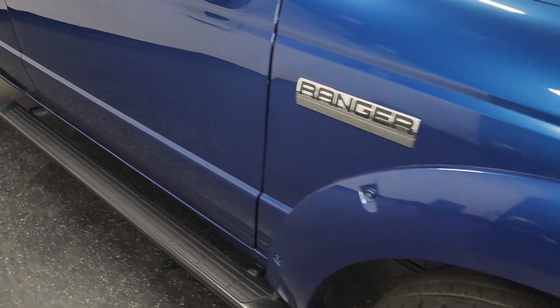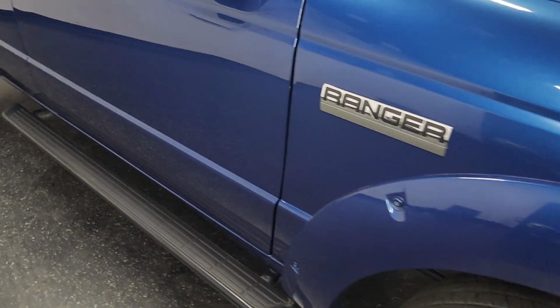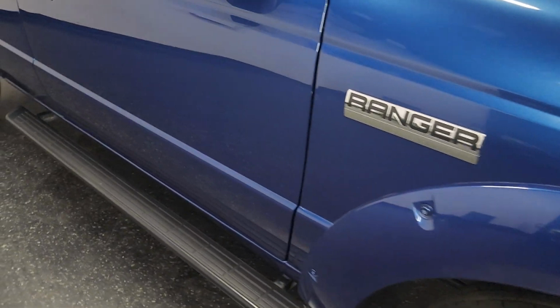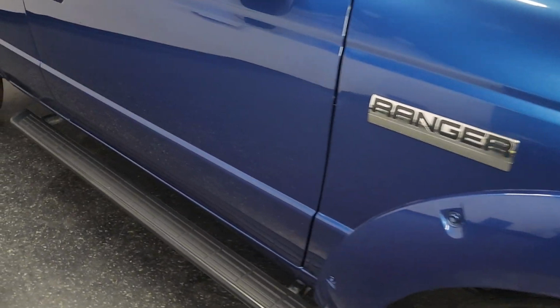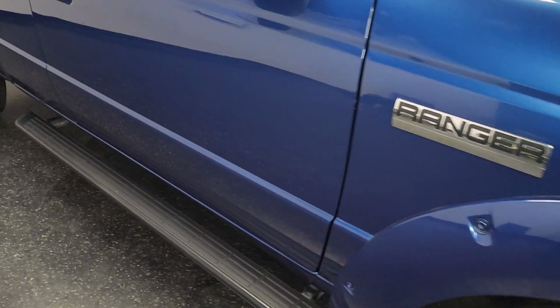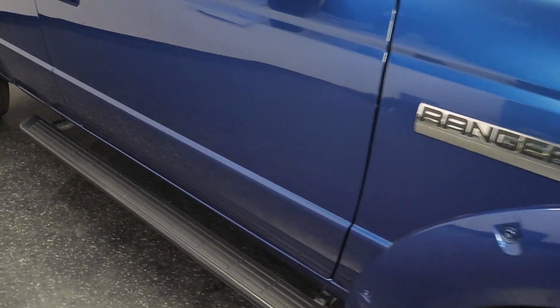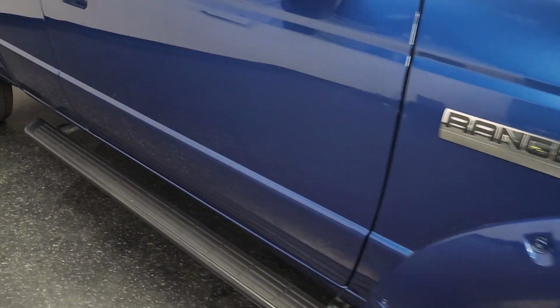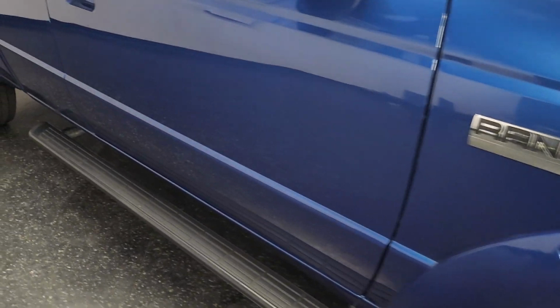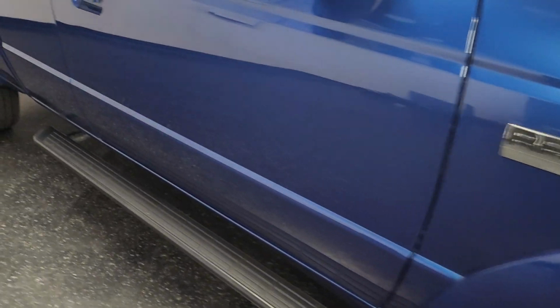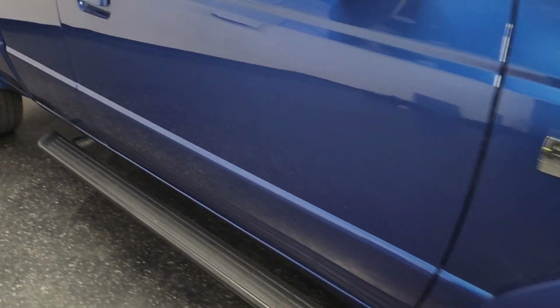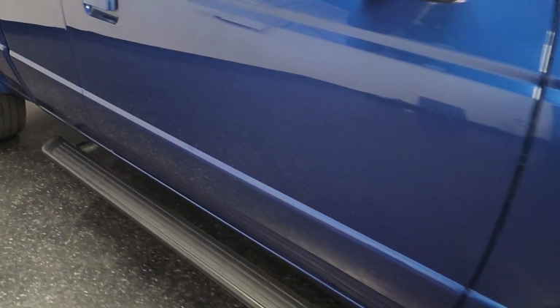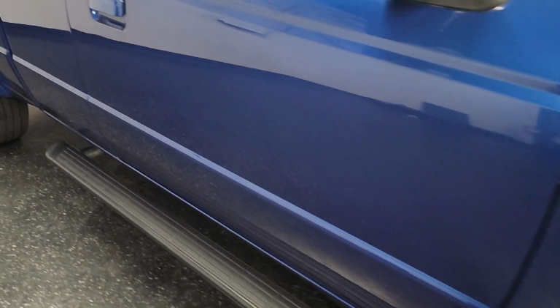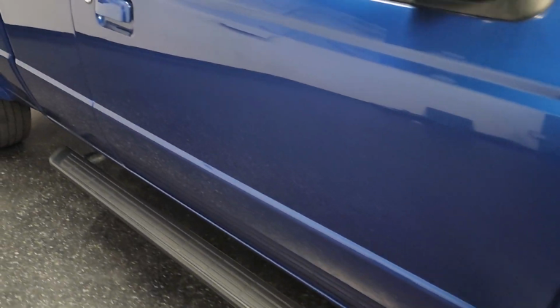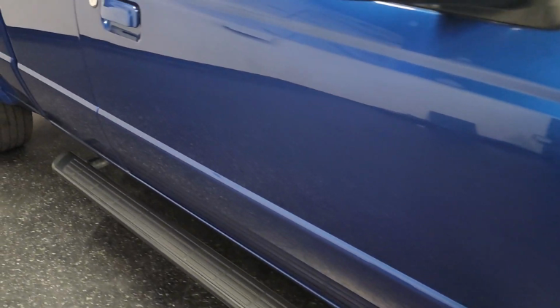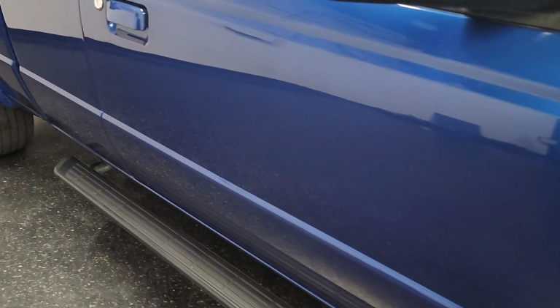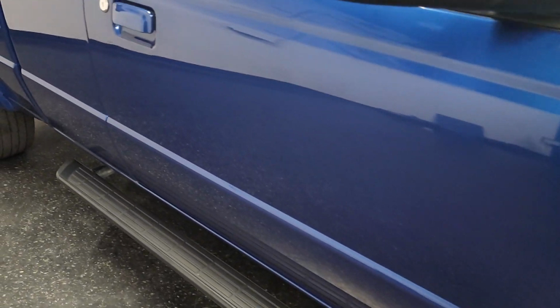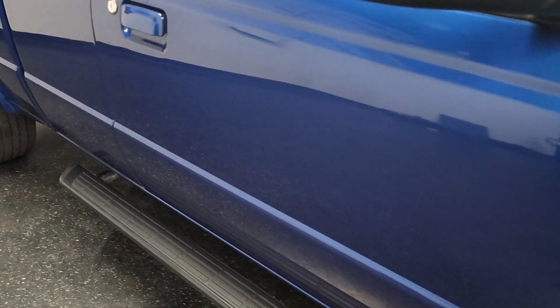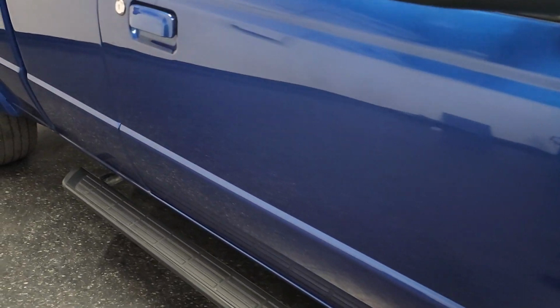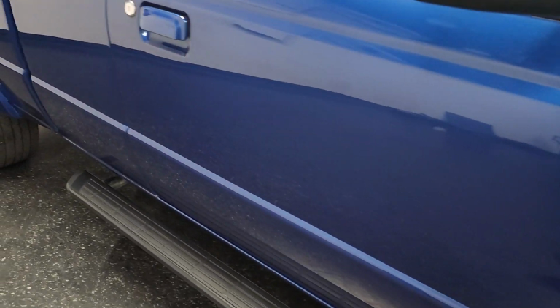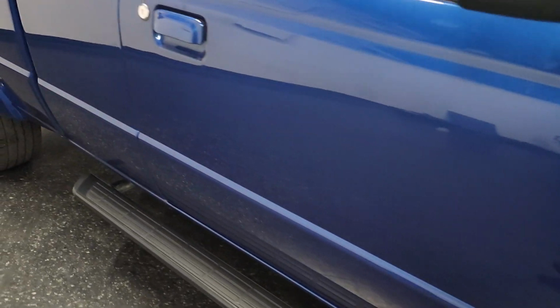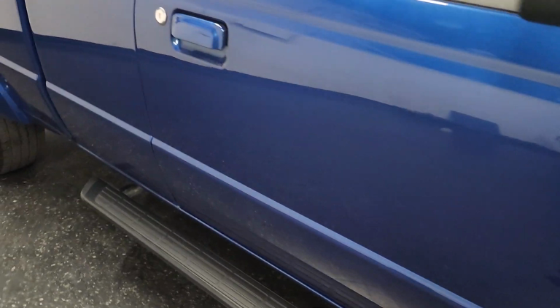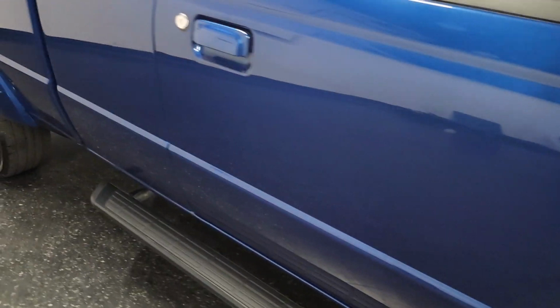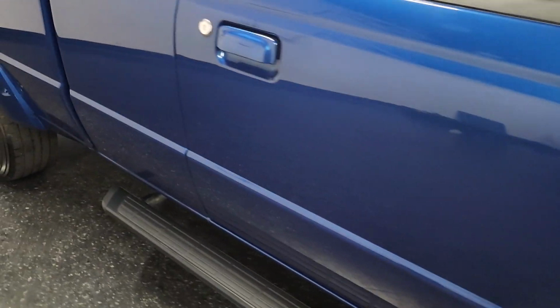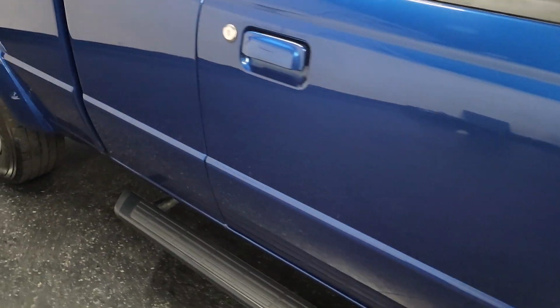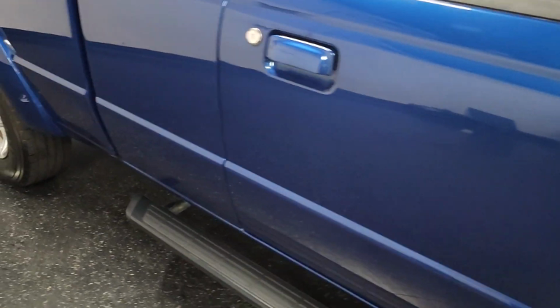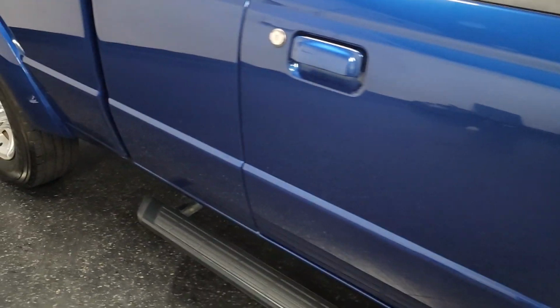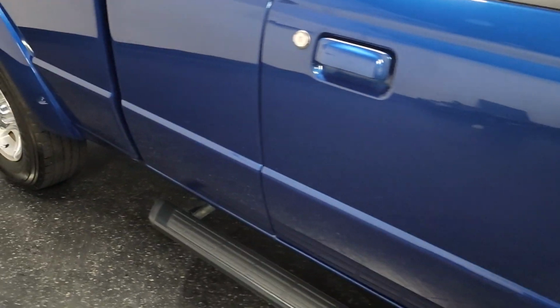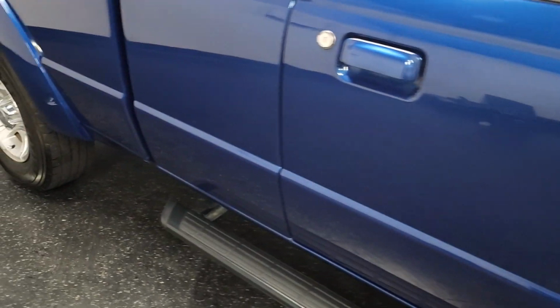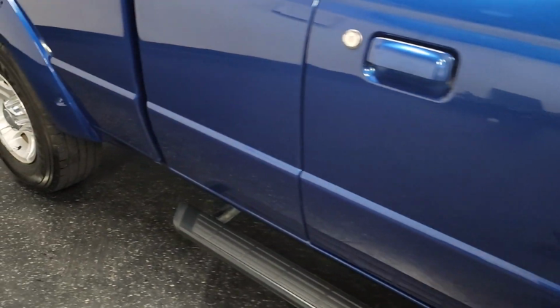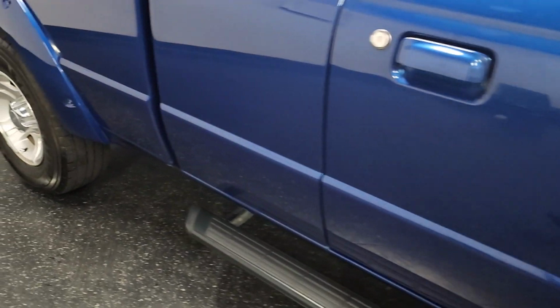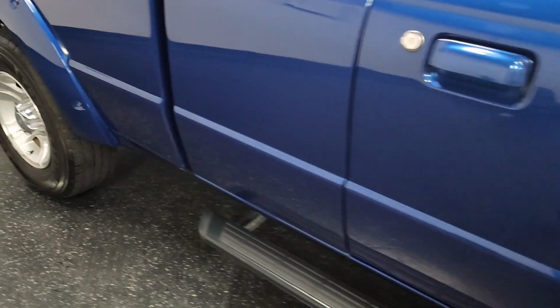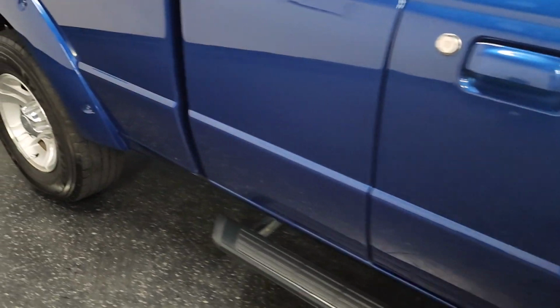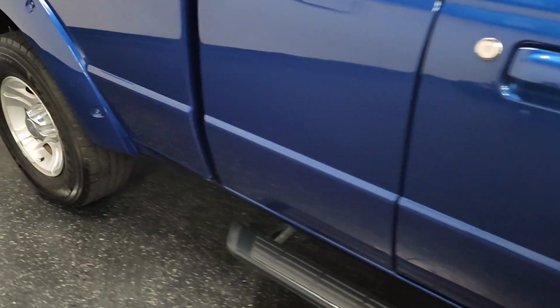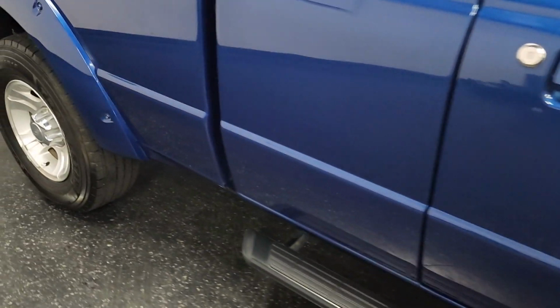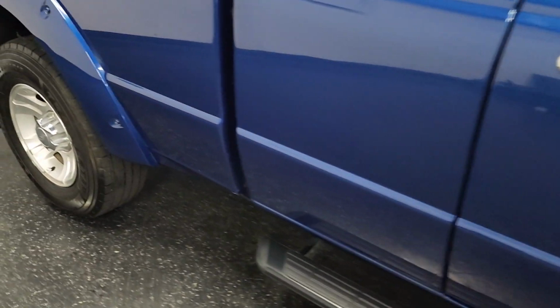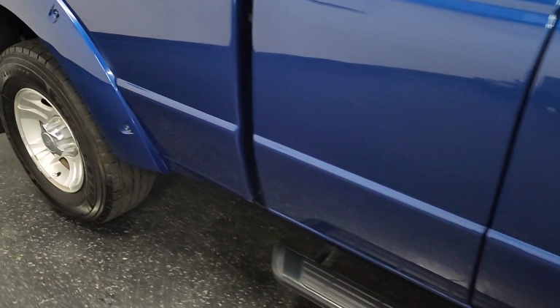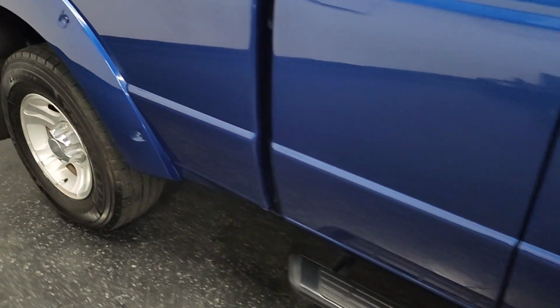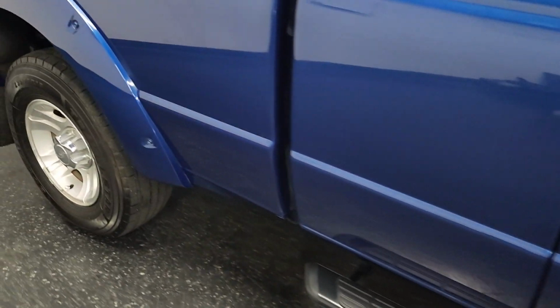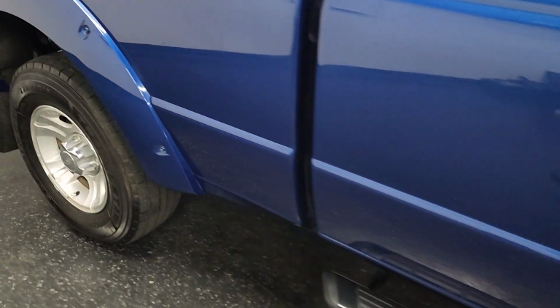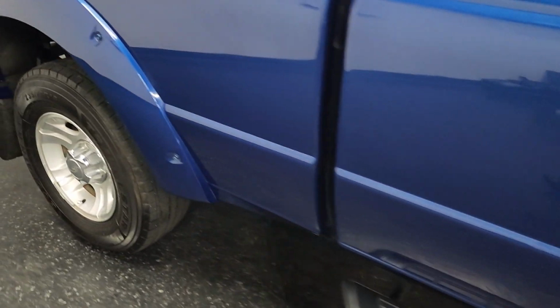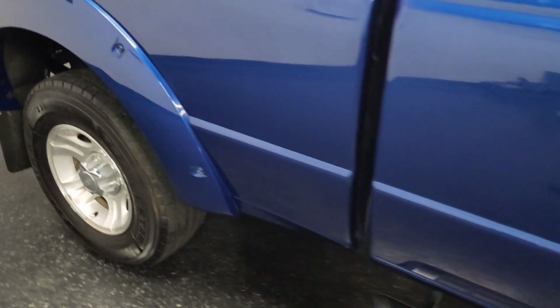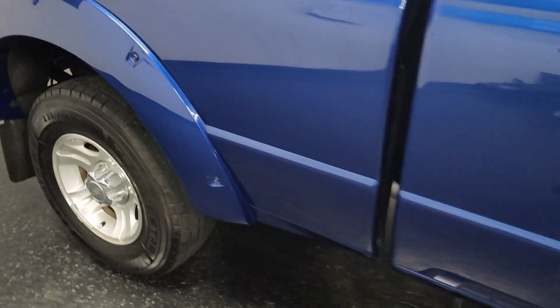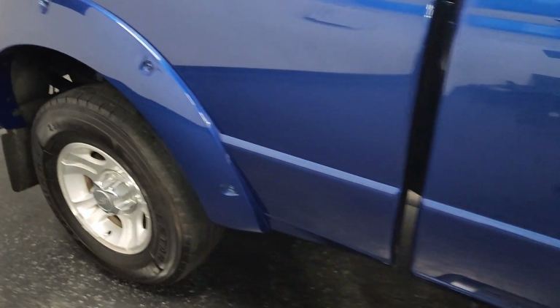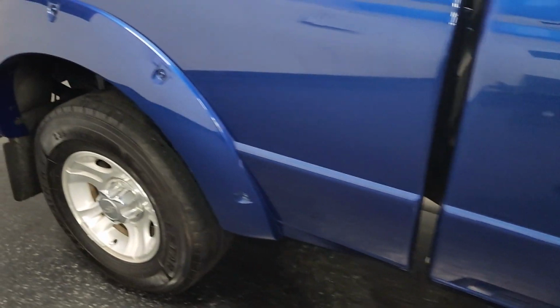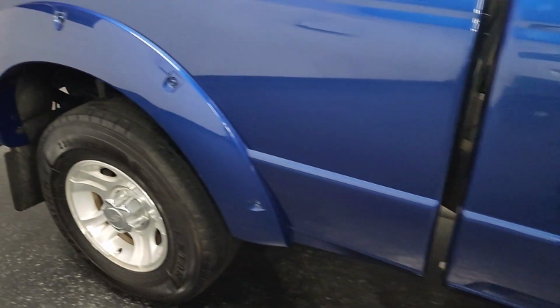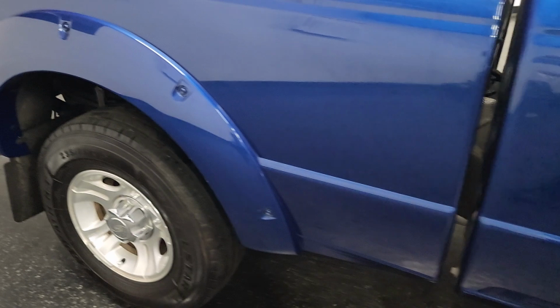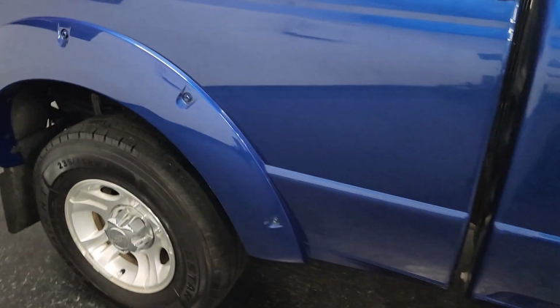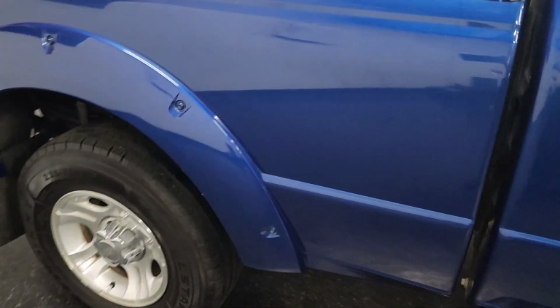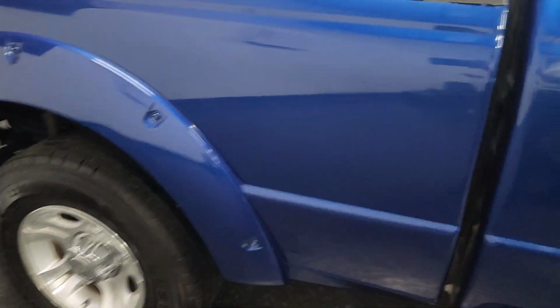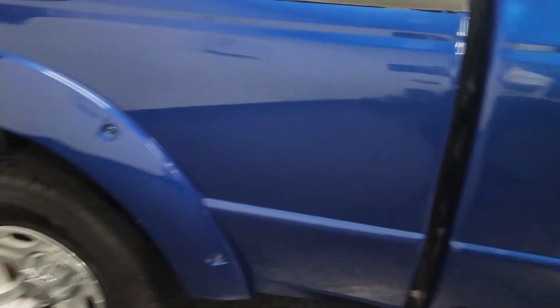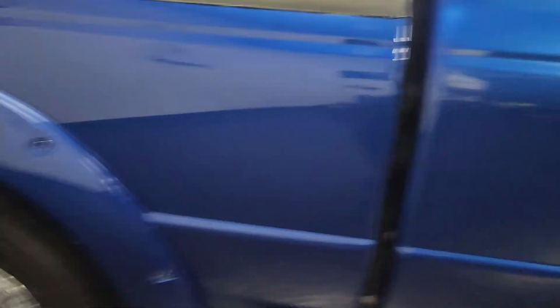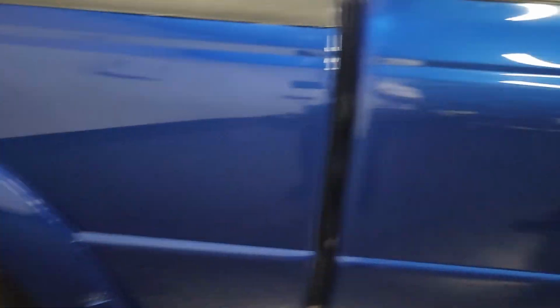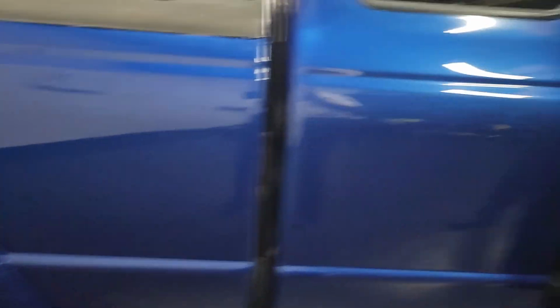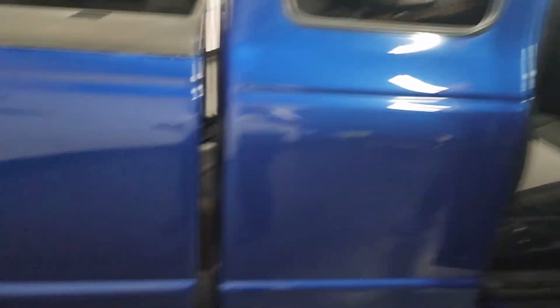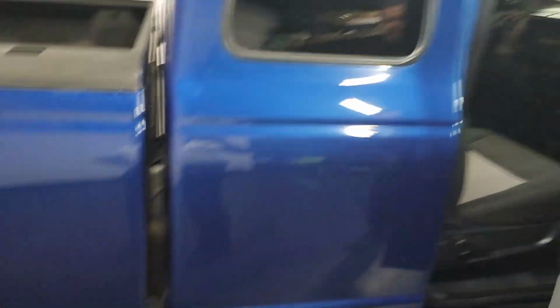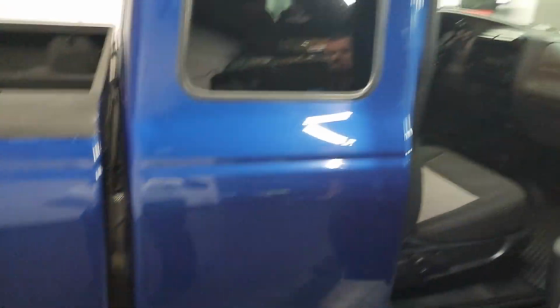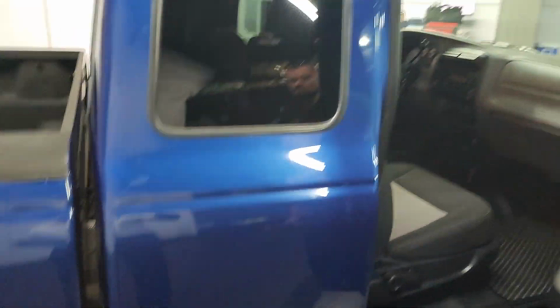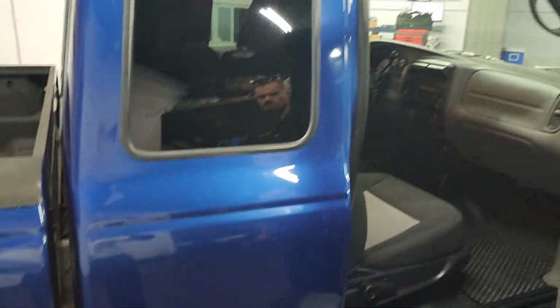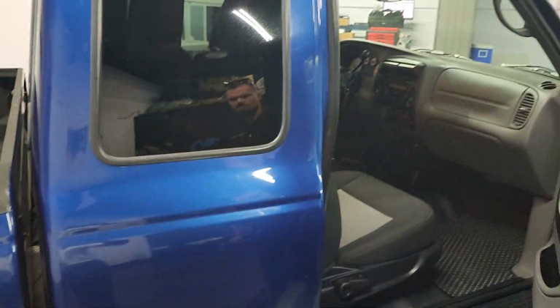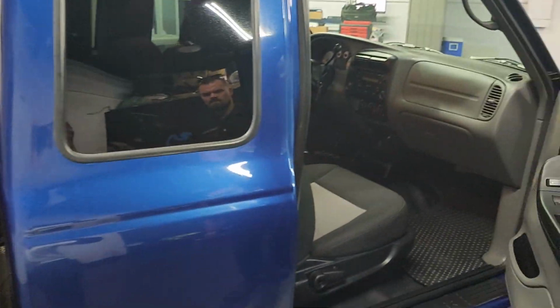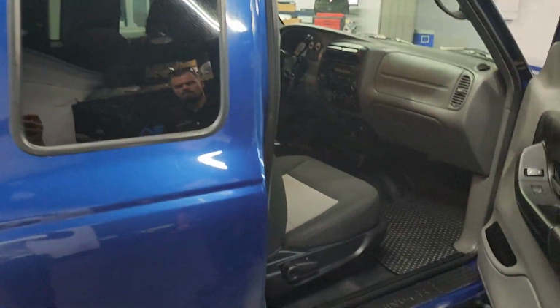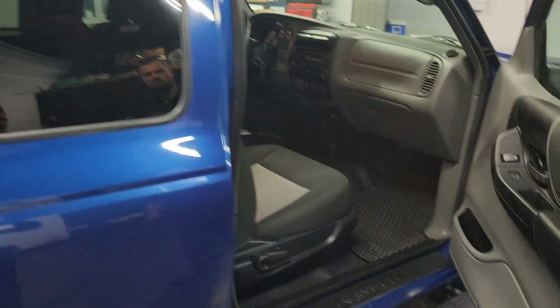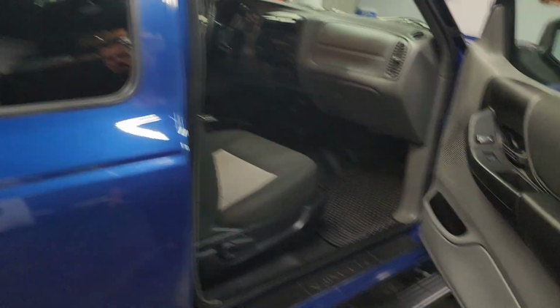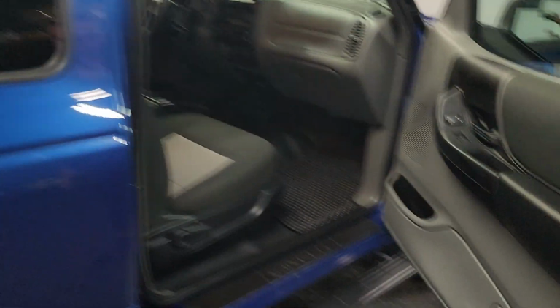Finished in Vista Blue Metallic with medium dark flint cloth, extended cab.